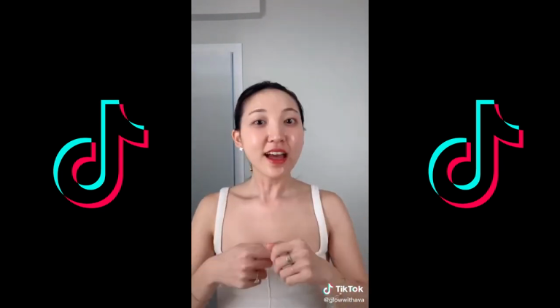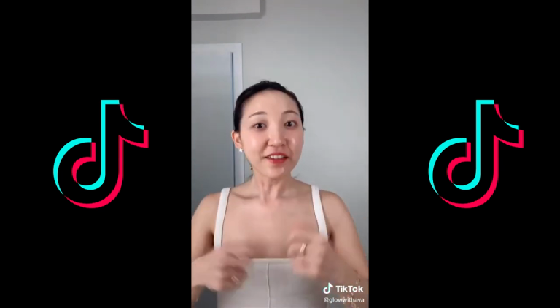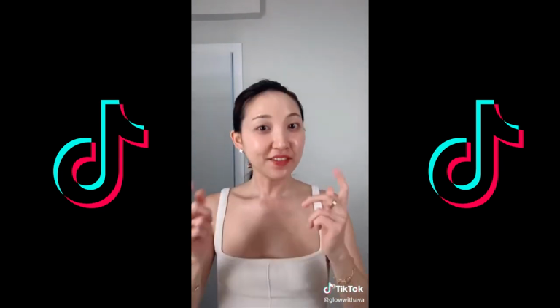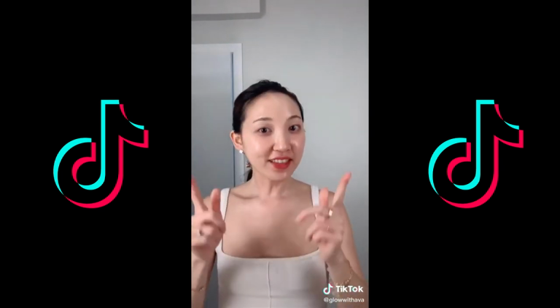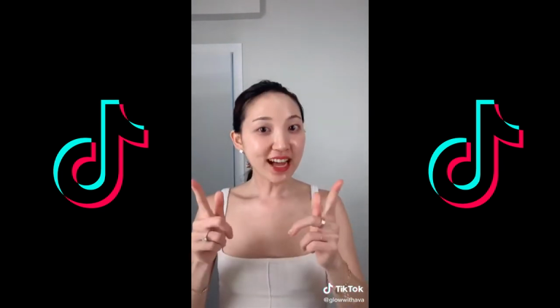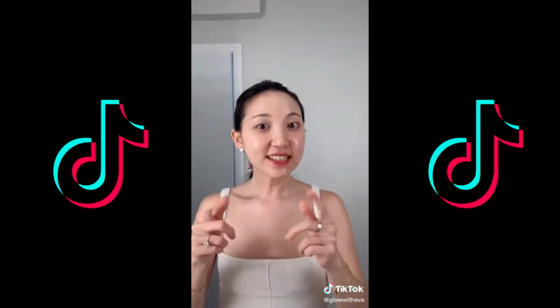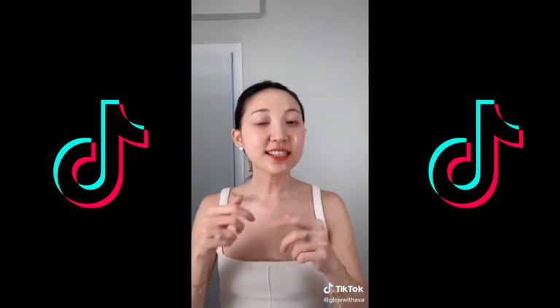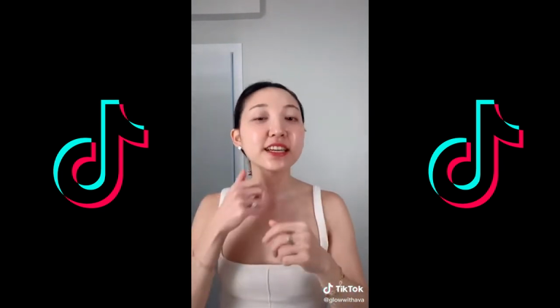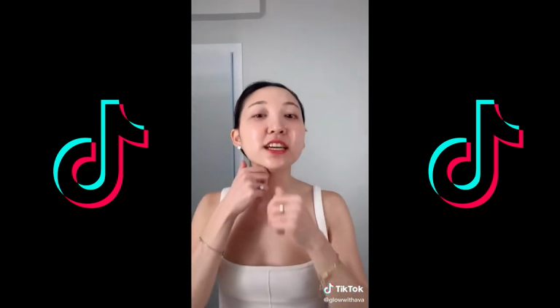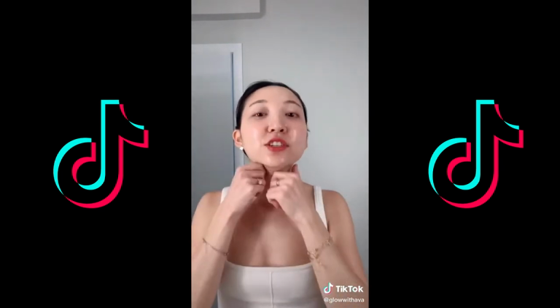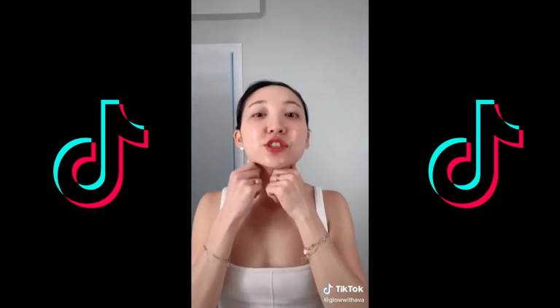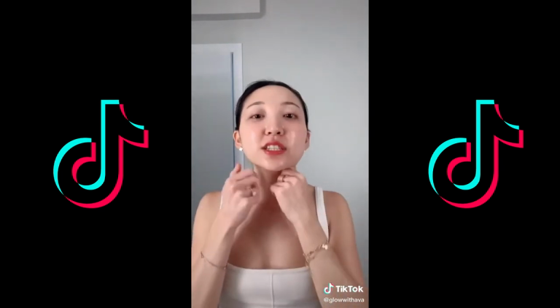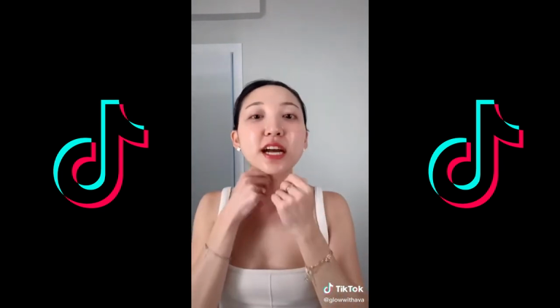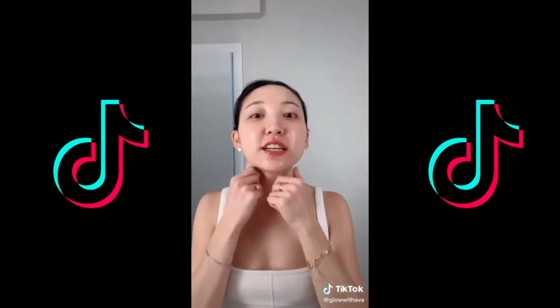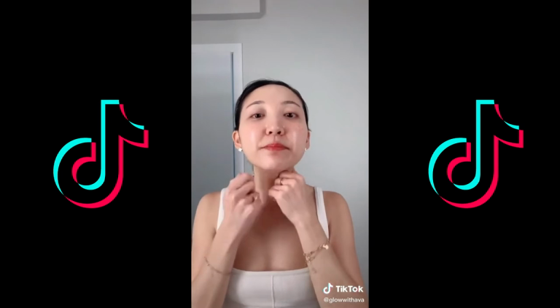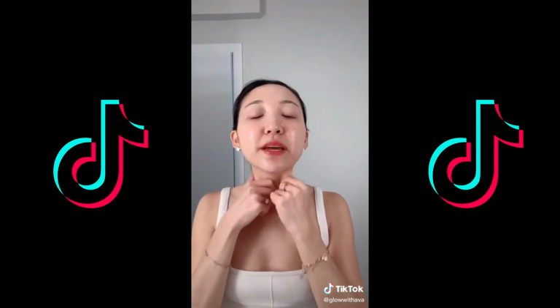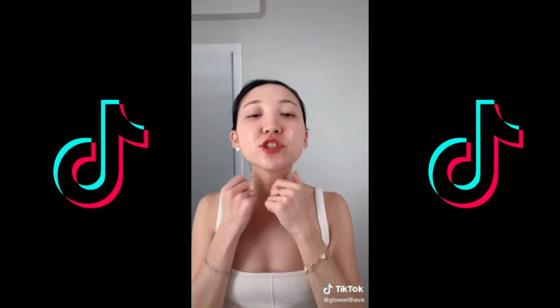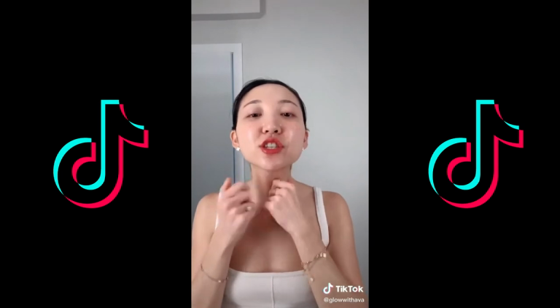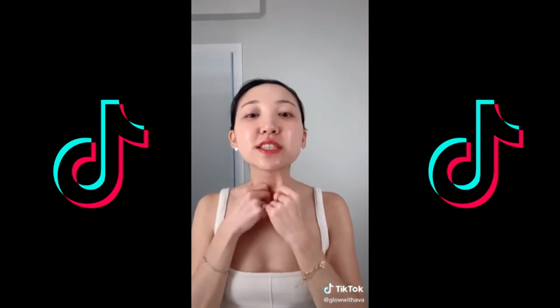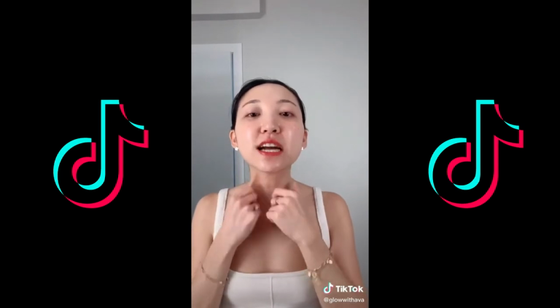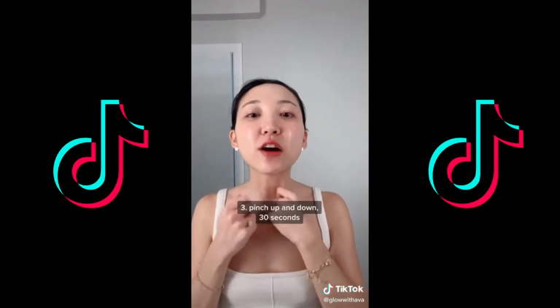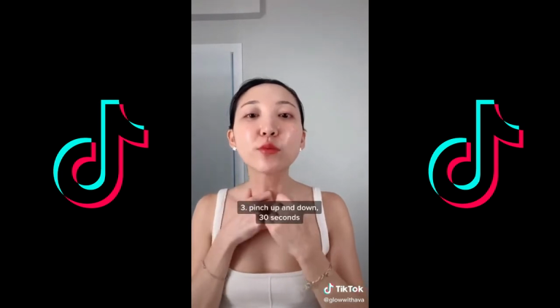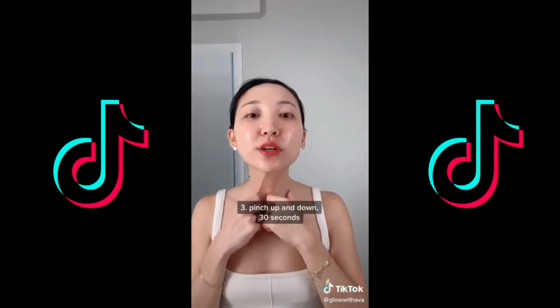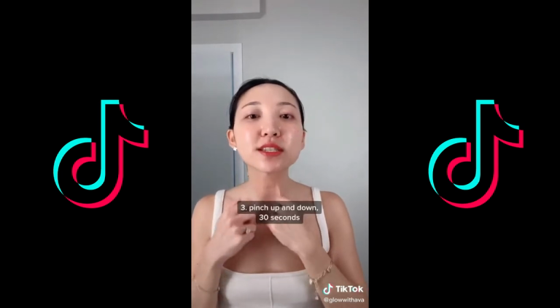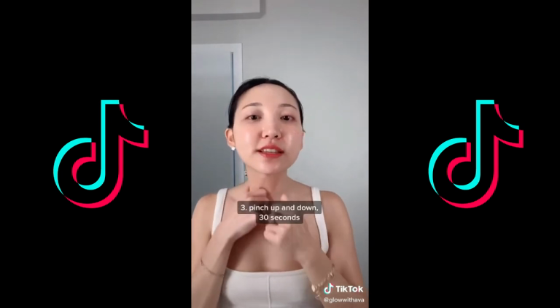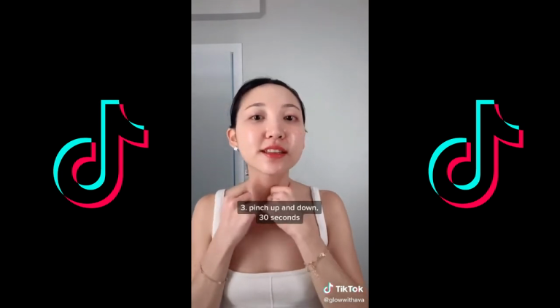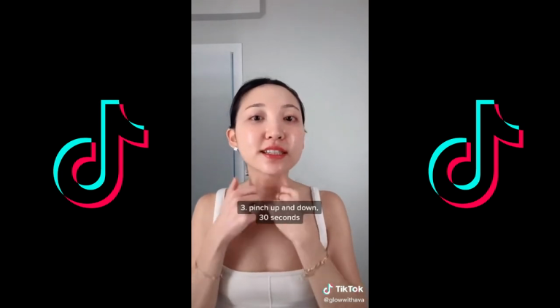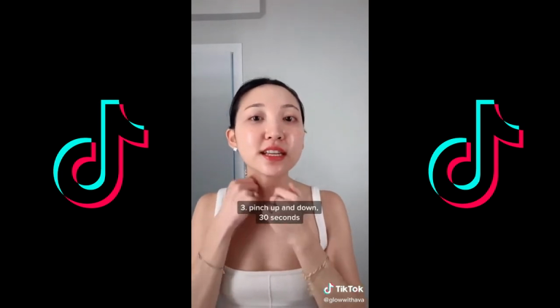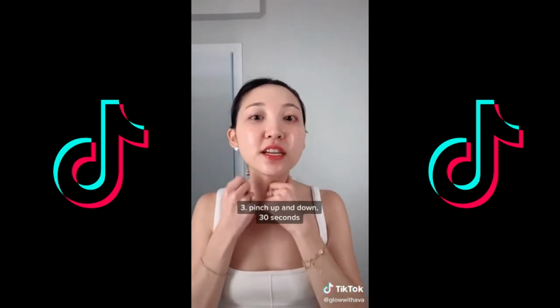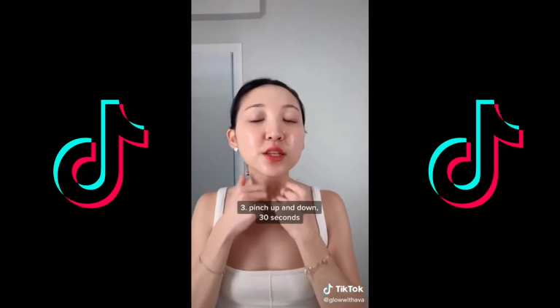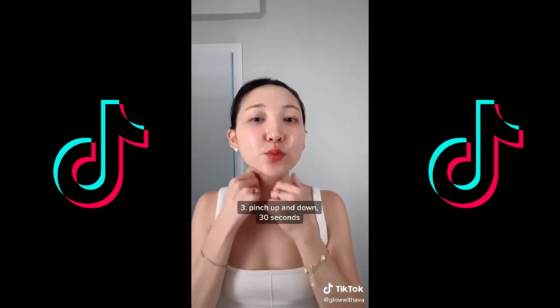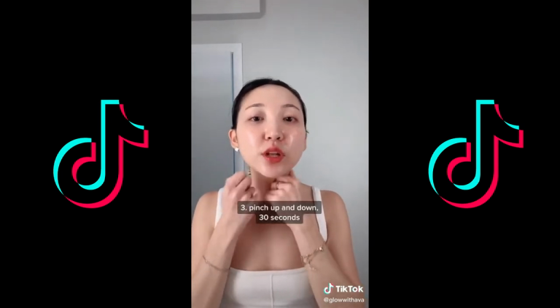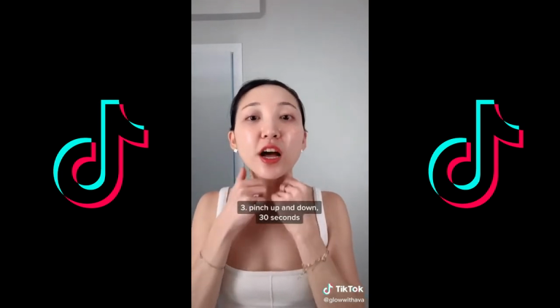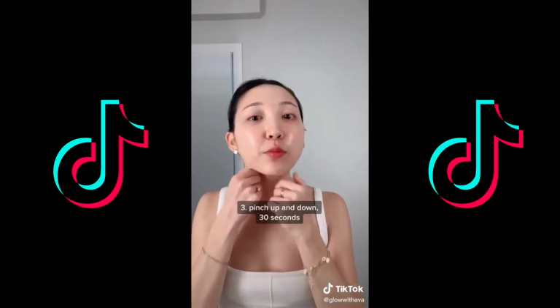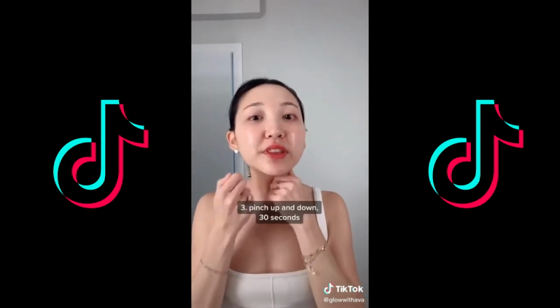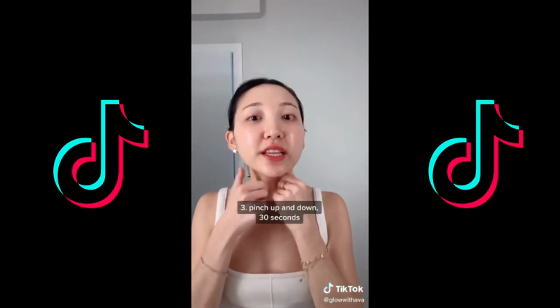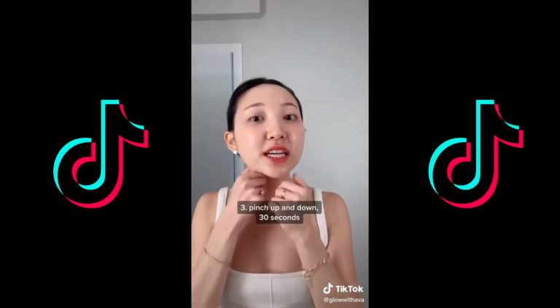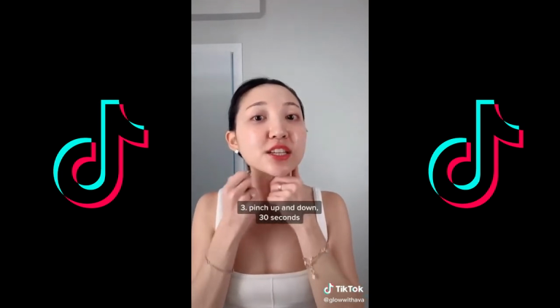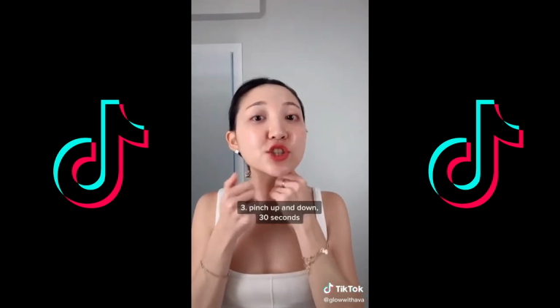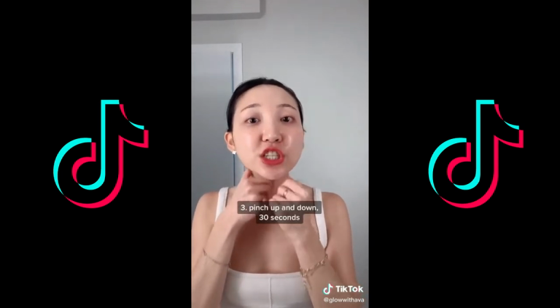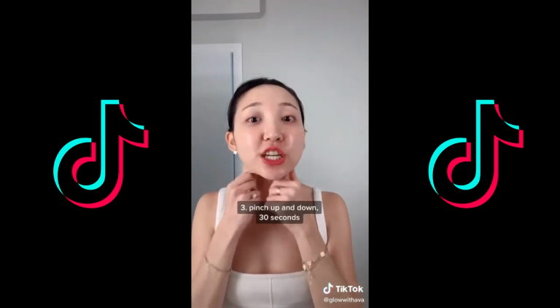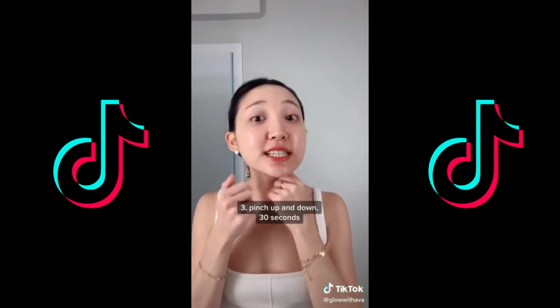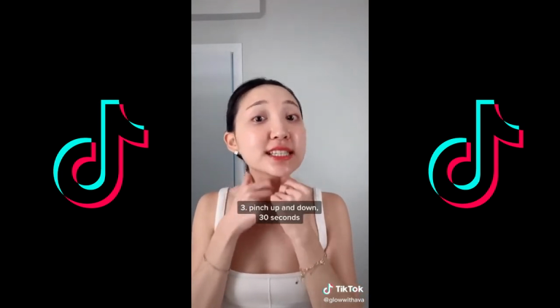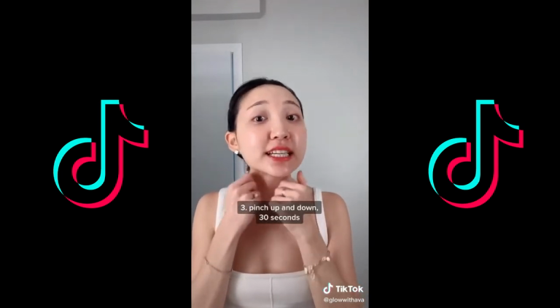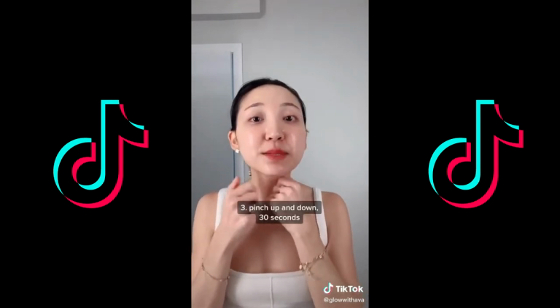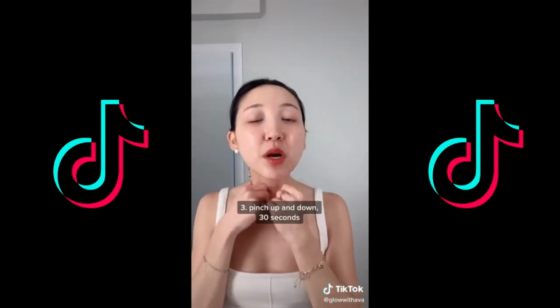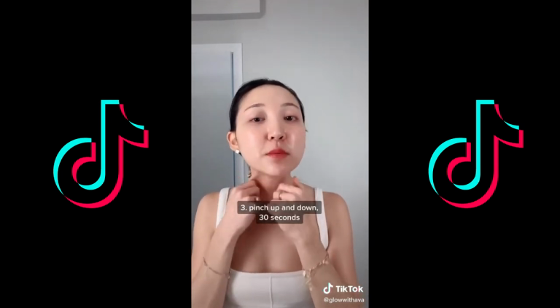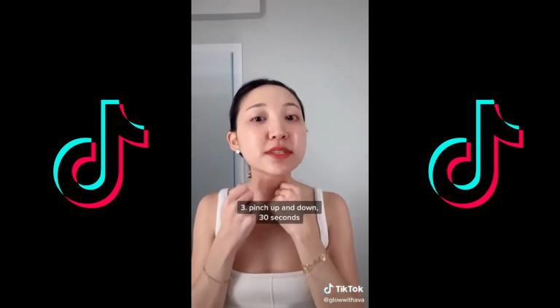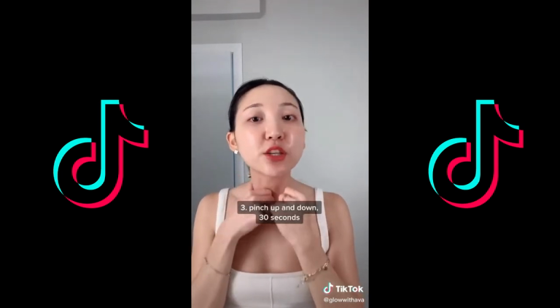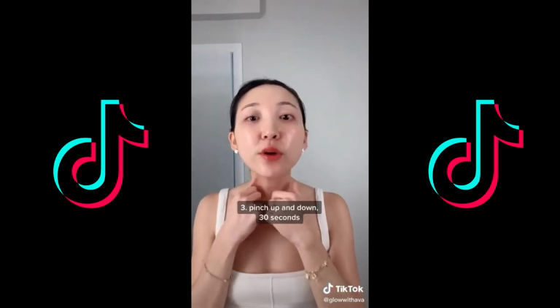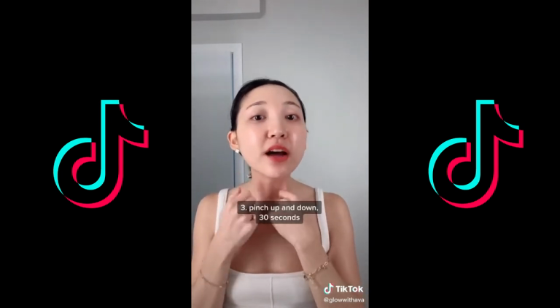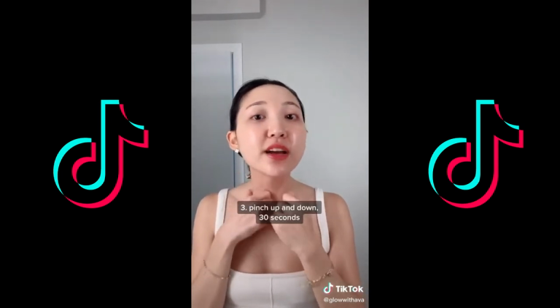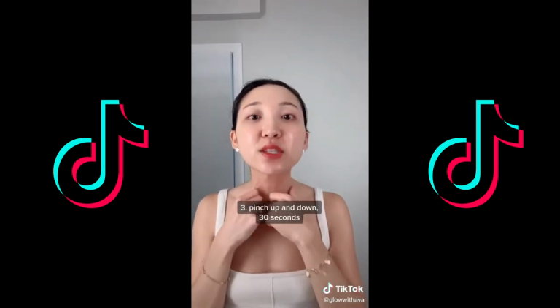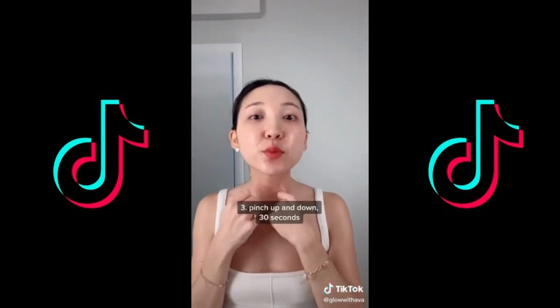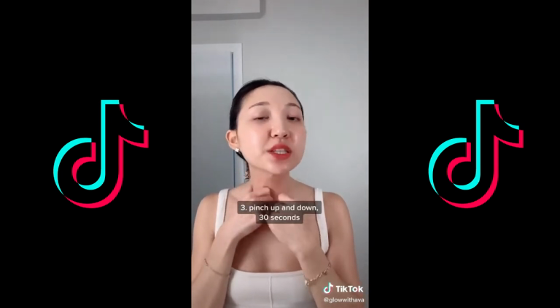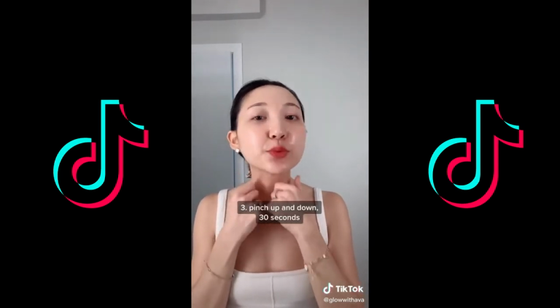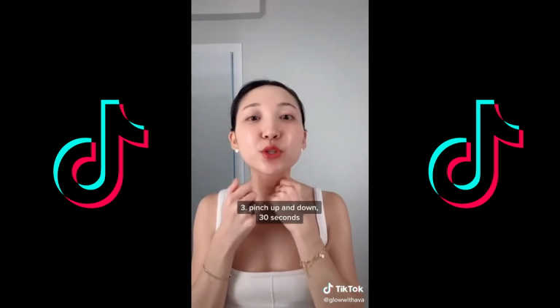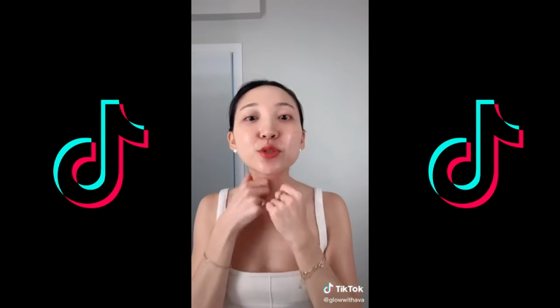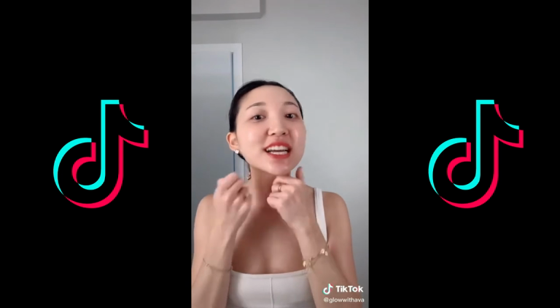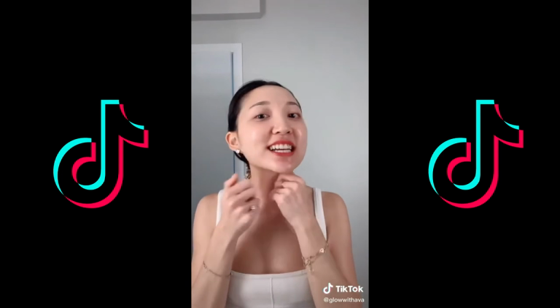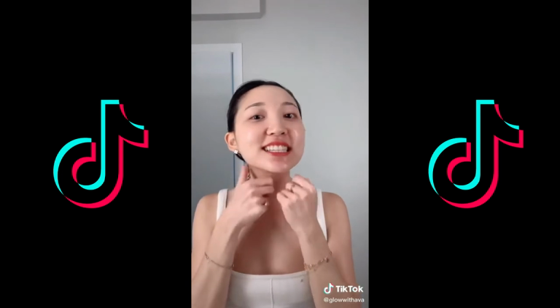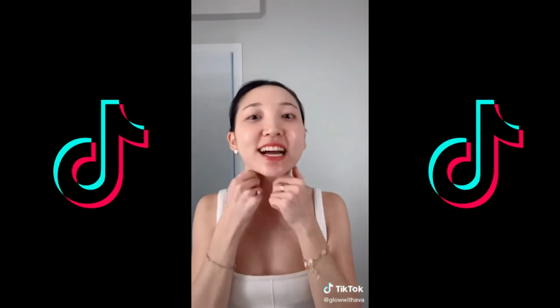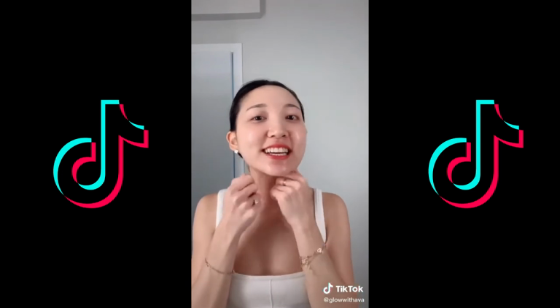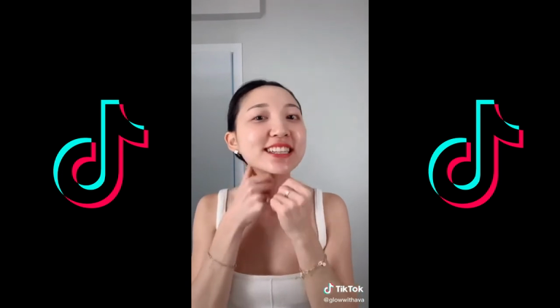Lastly, pinch it downwards. This will help with any congestion and sinus problems as well as reduce anxiety.